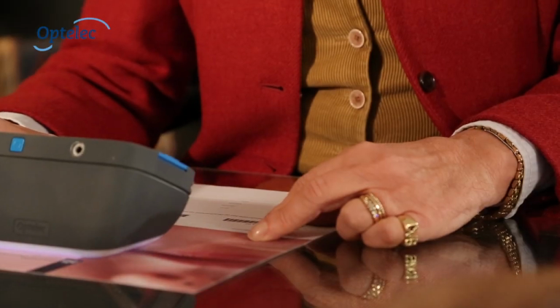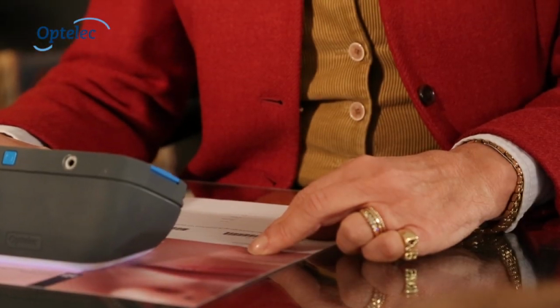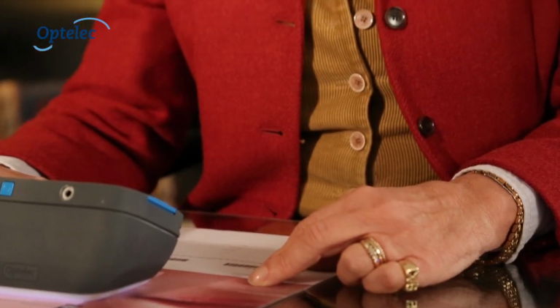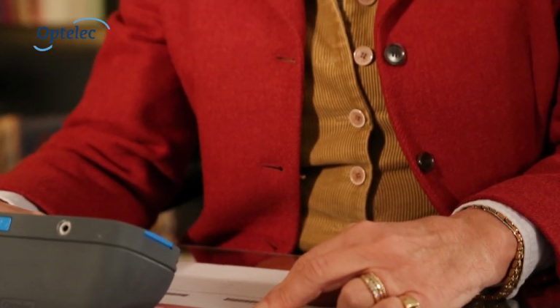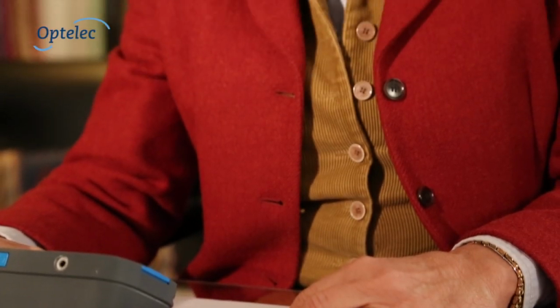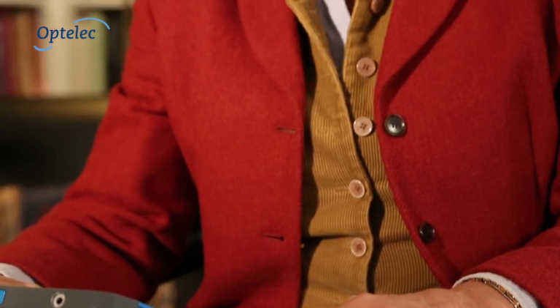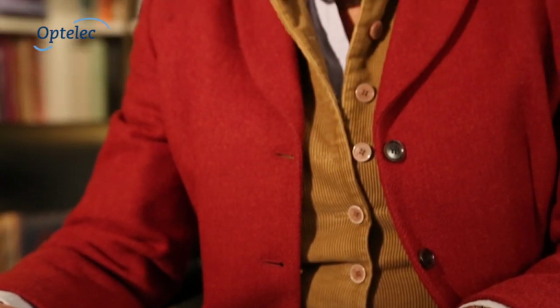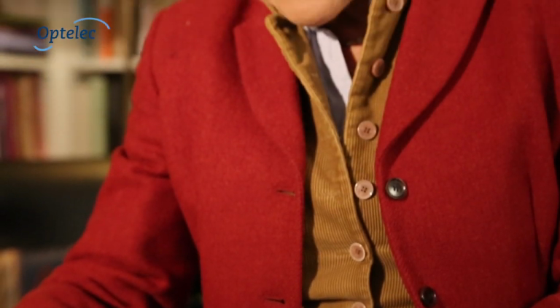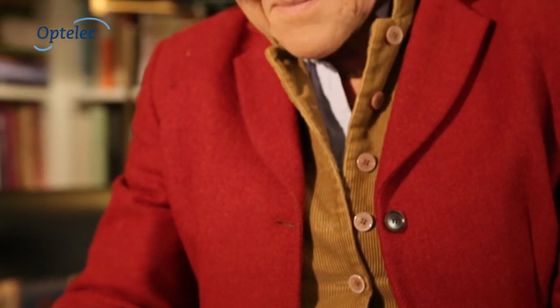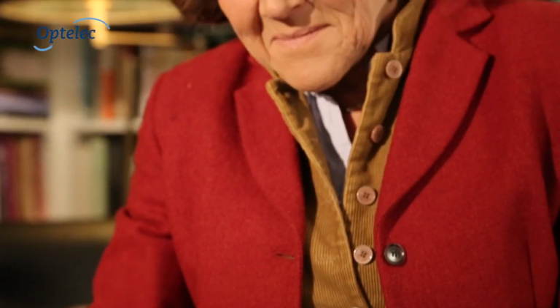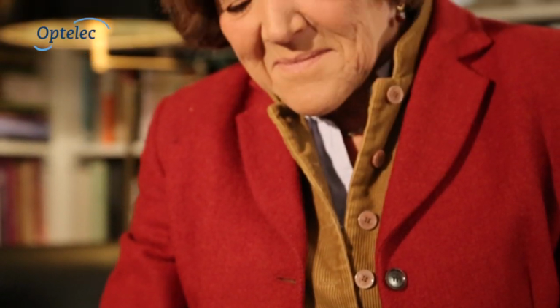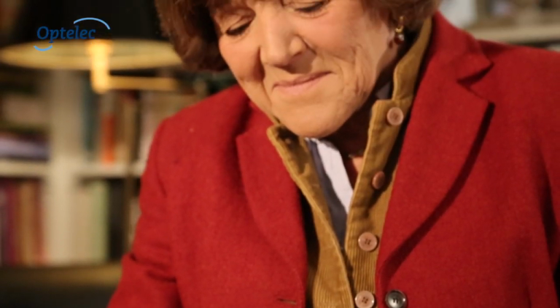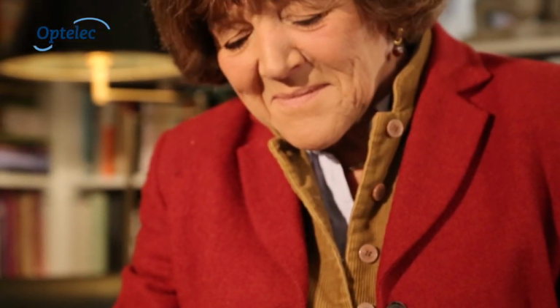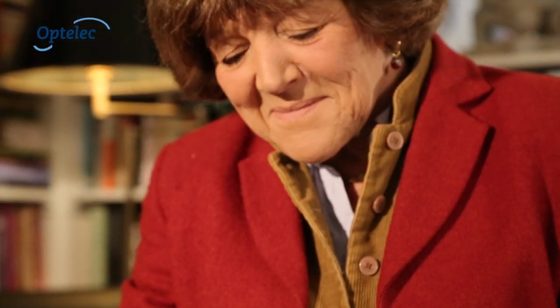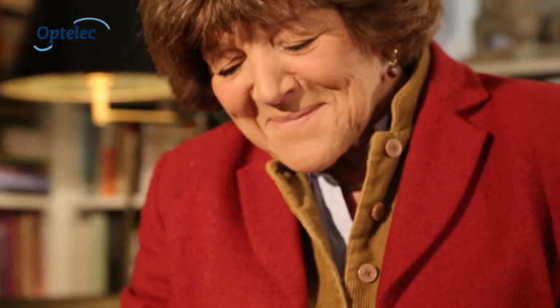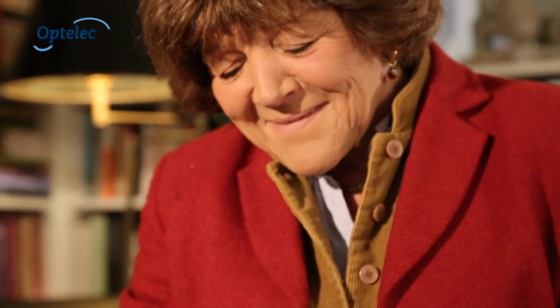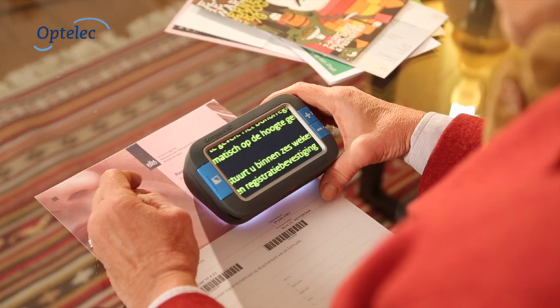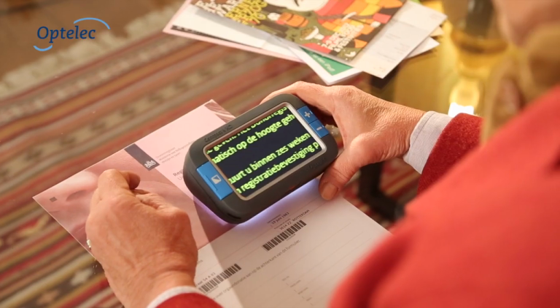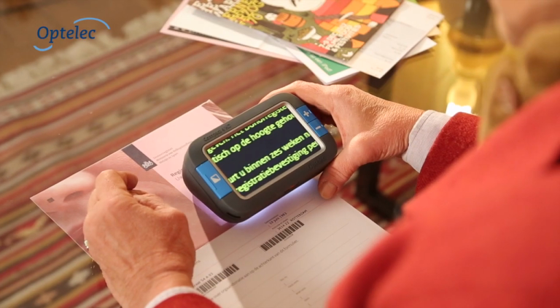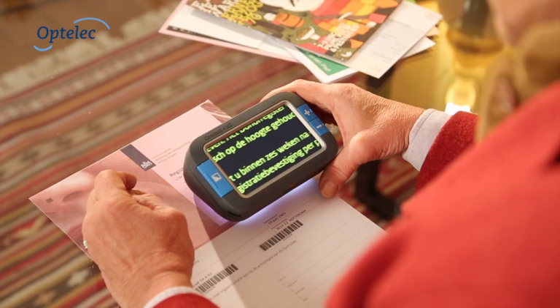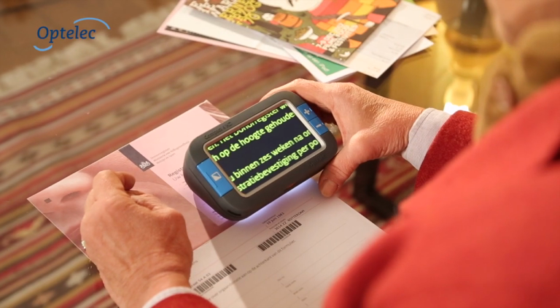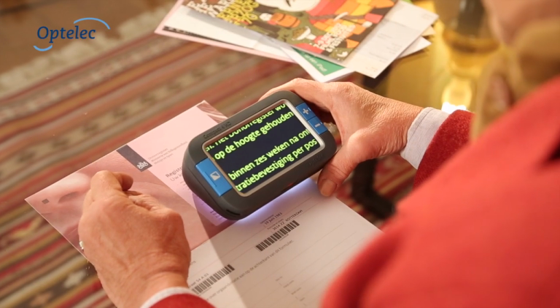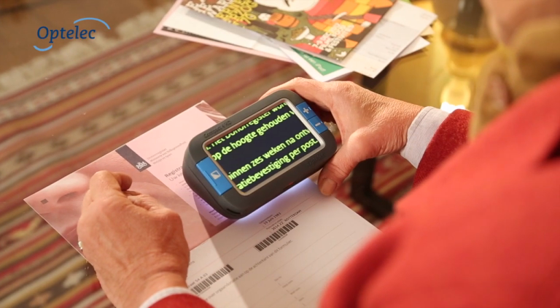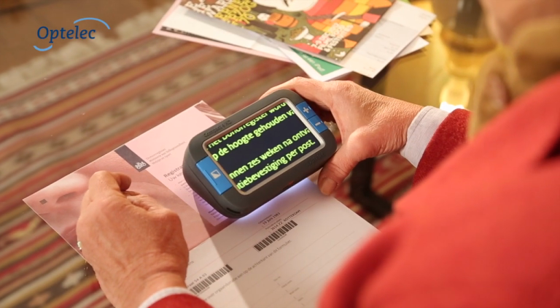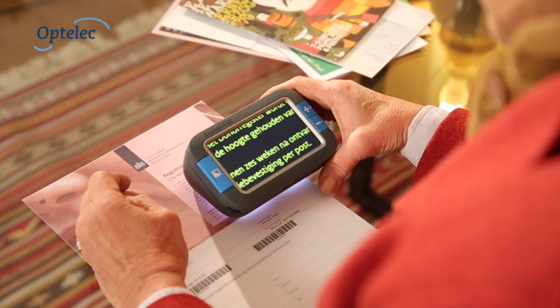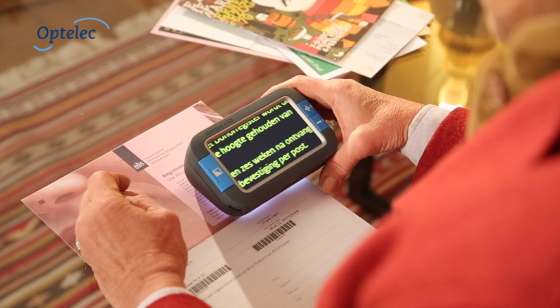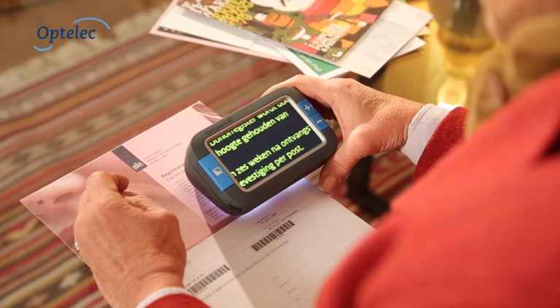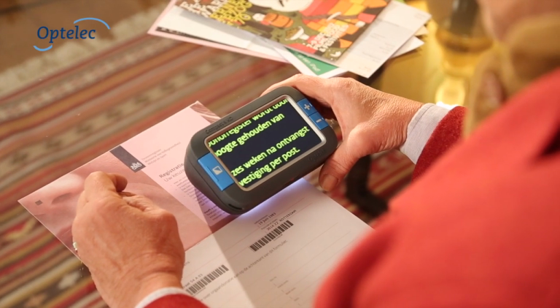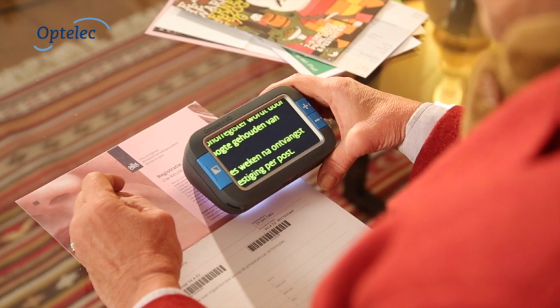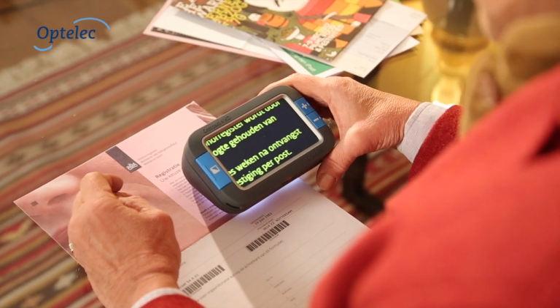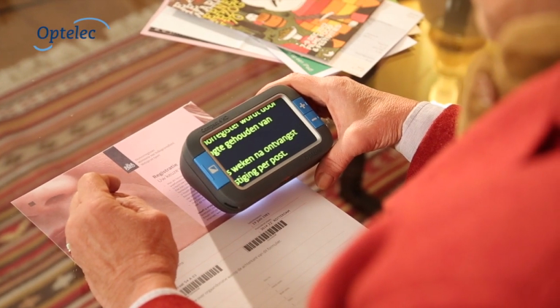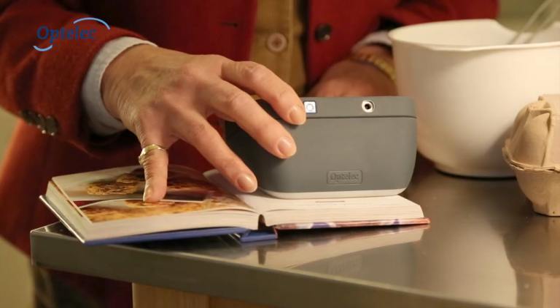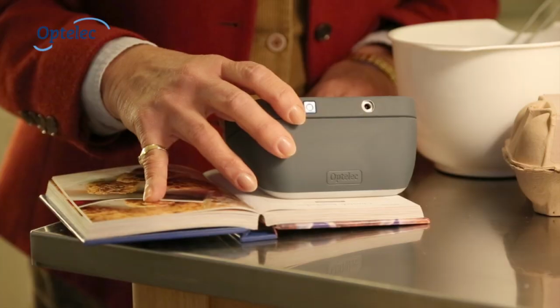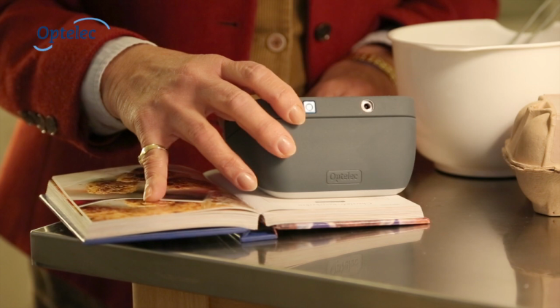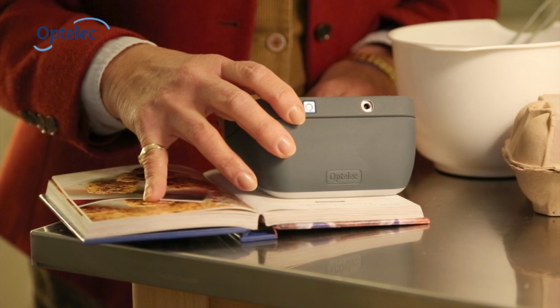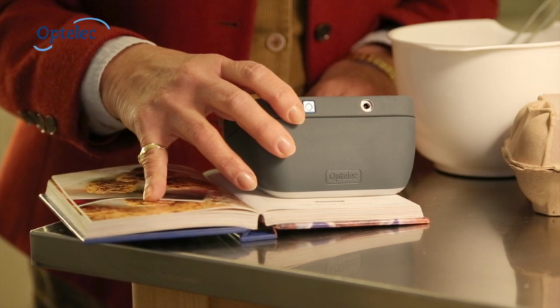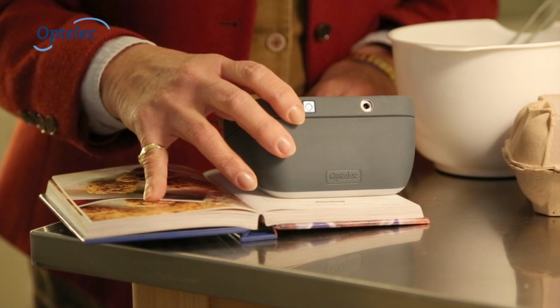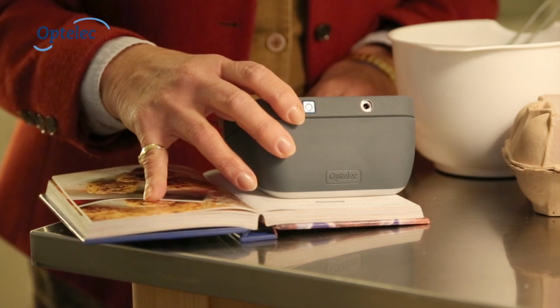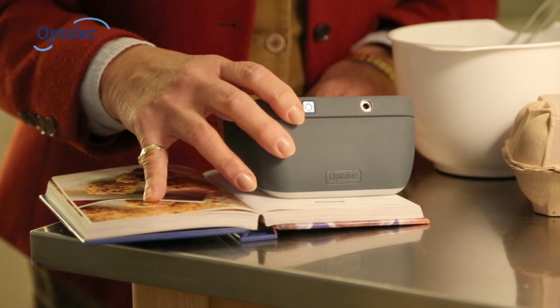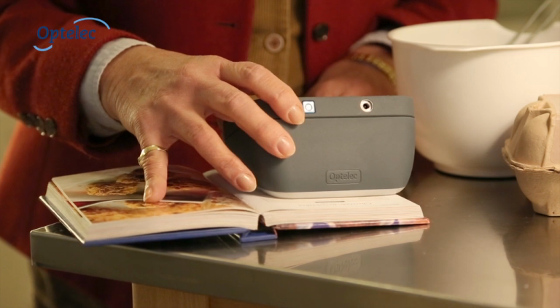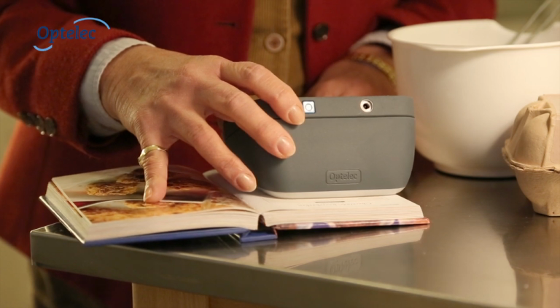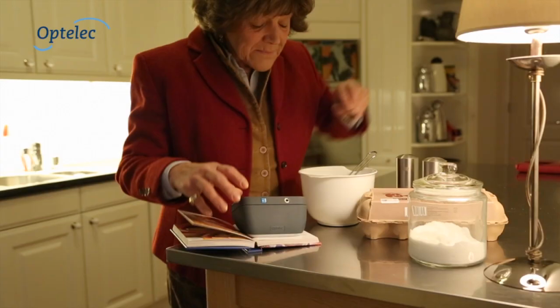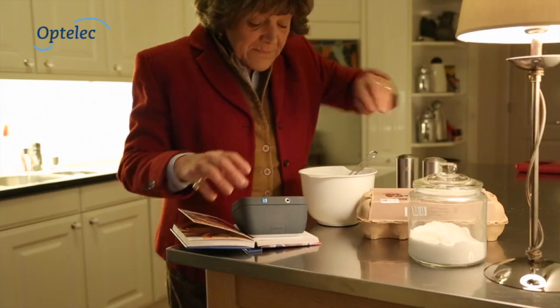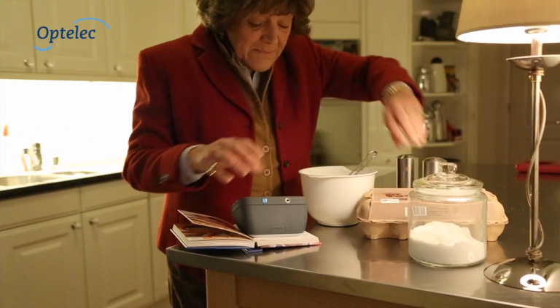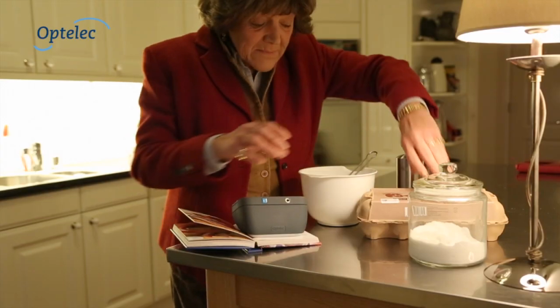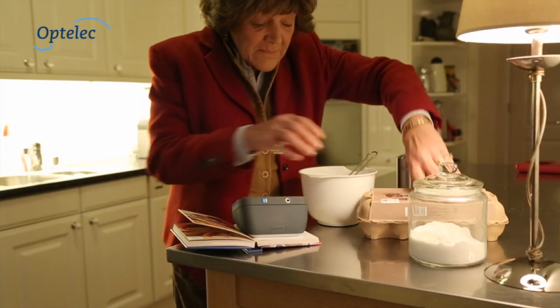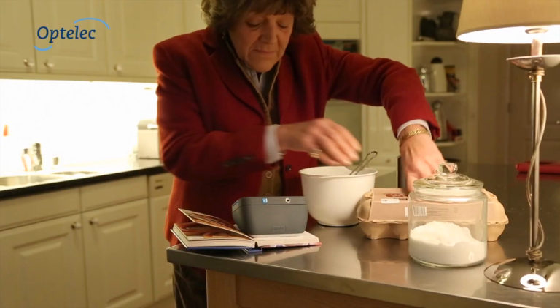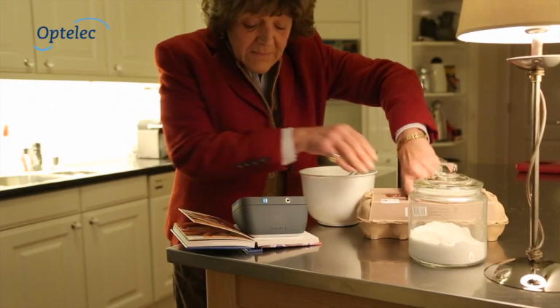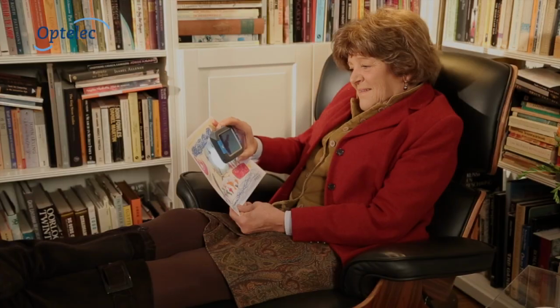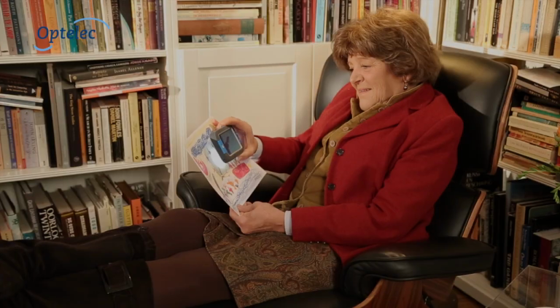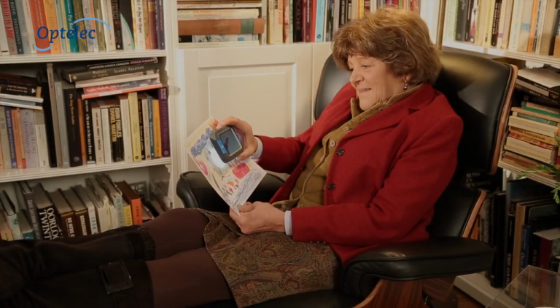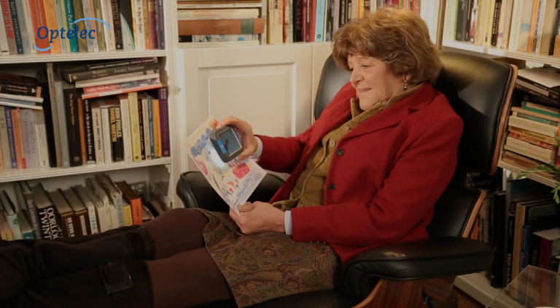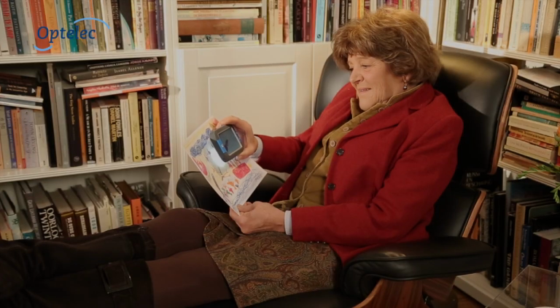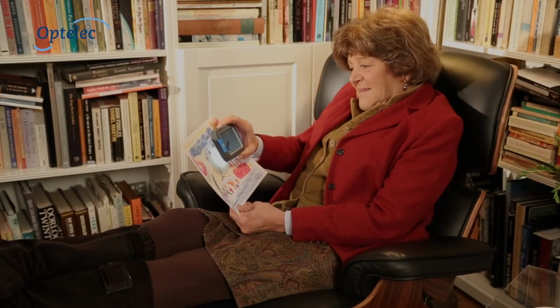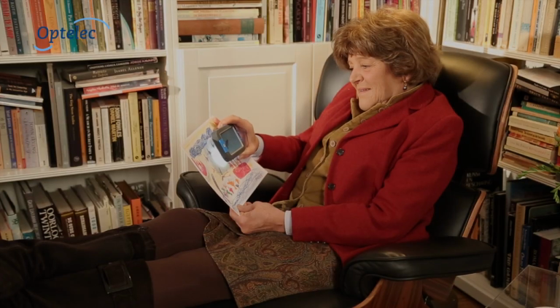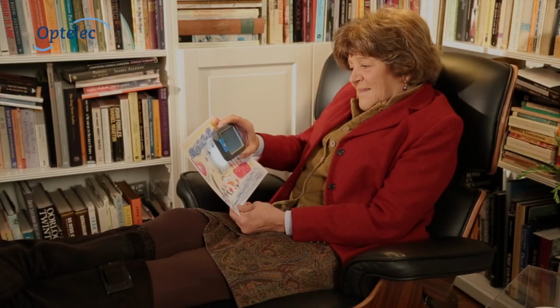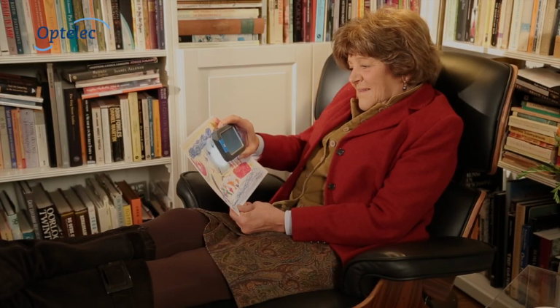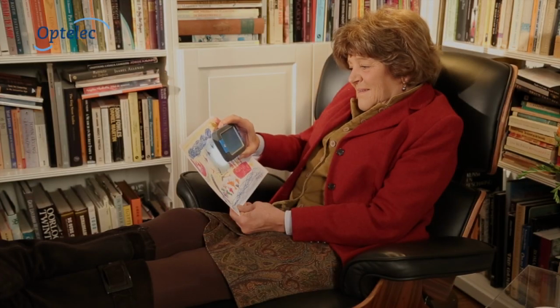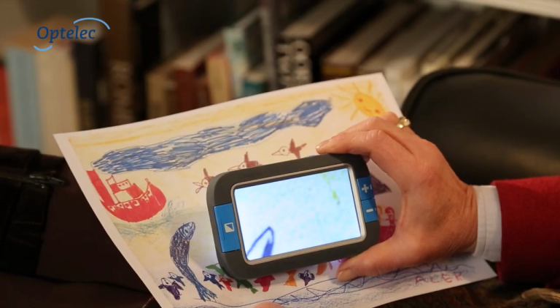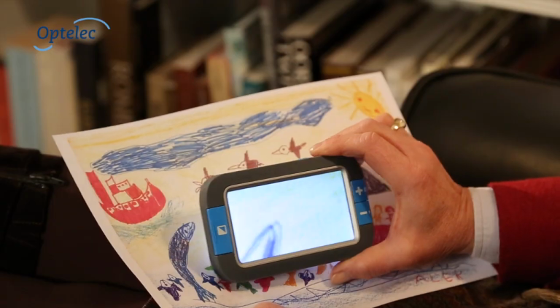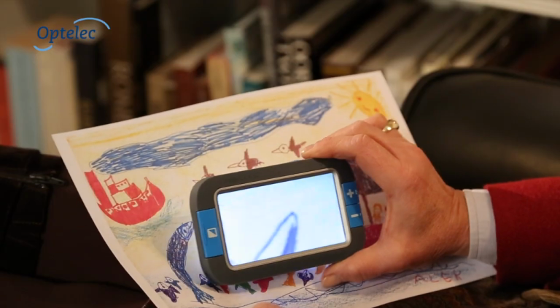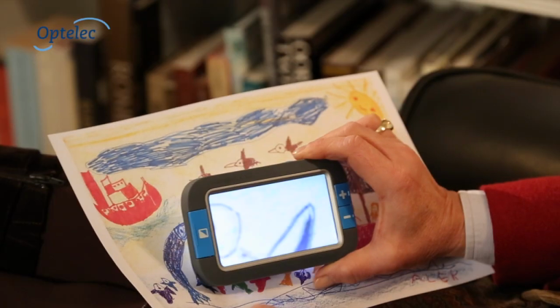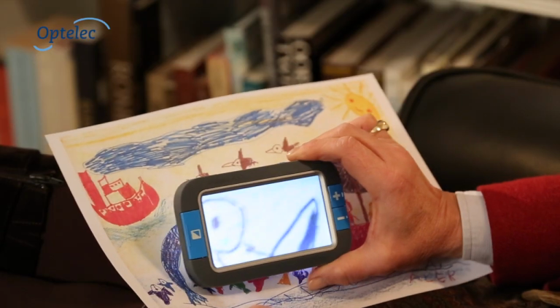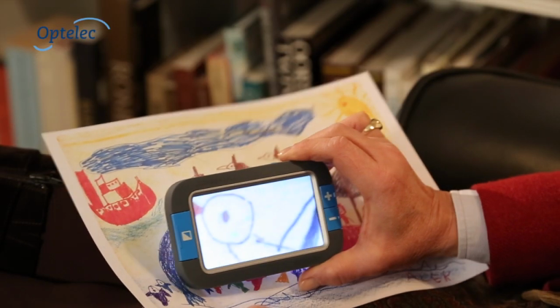The Compact 4HD can help you read your letters, review your prescriptions, and see your grandchildren's drawings.